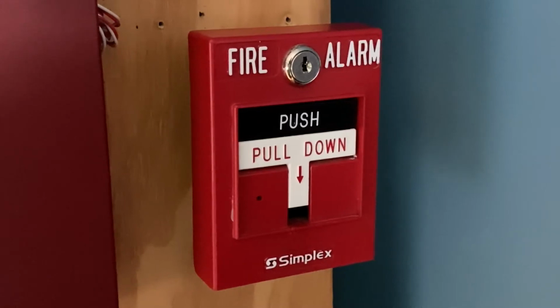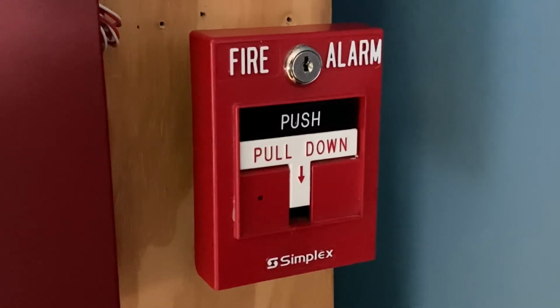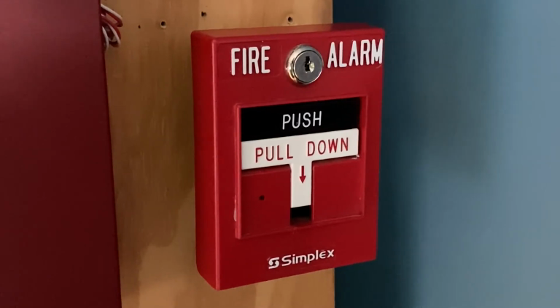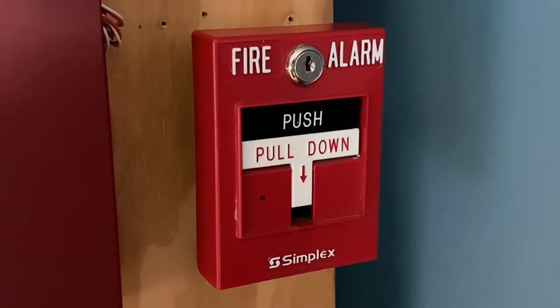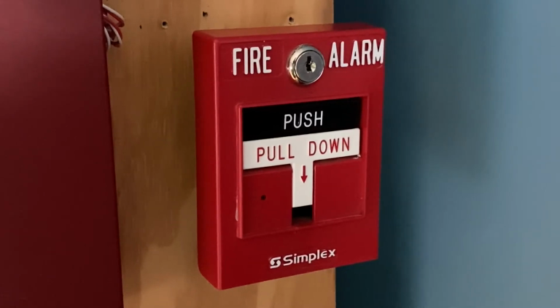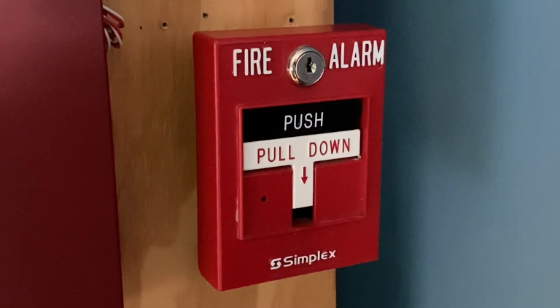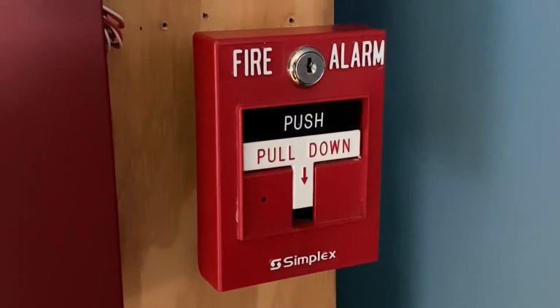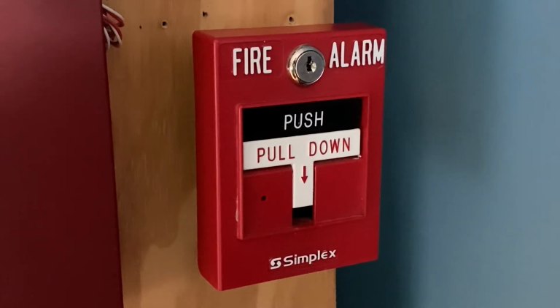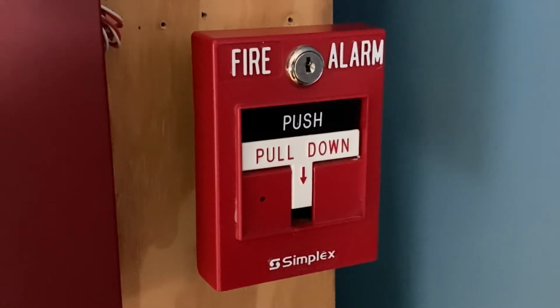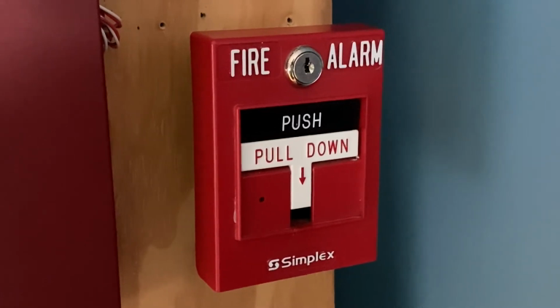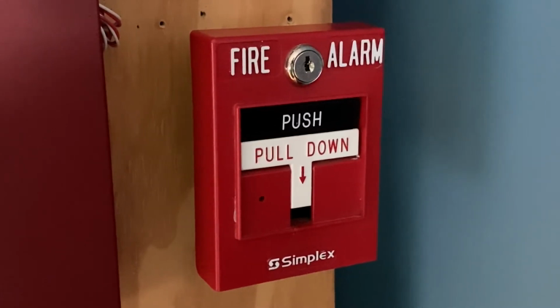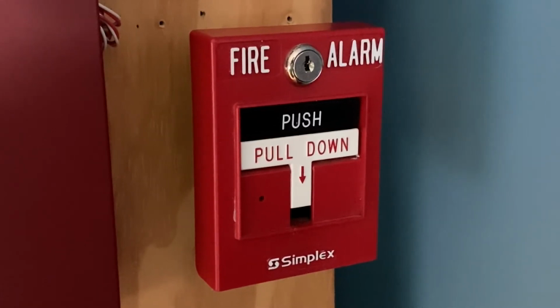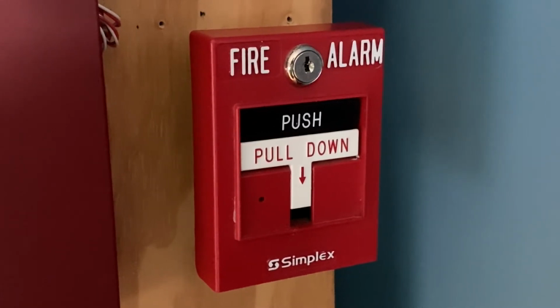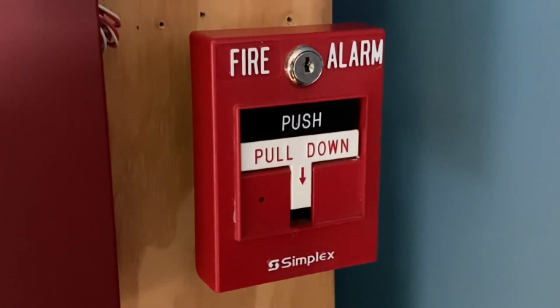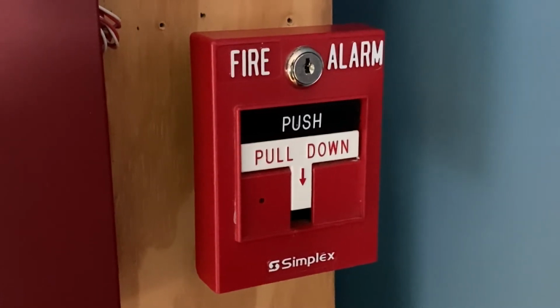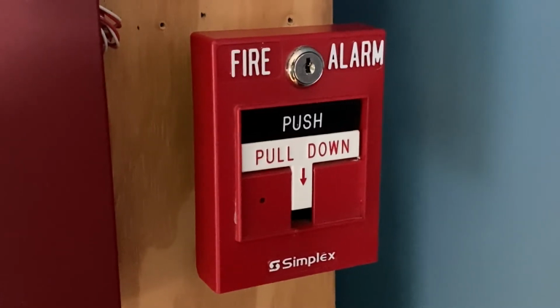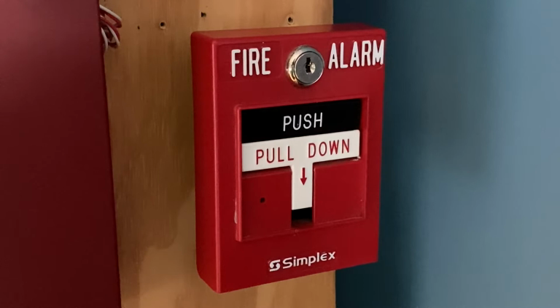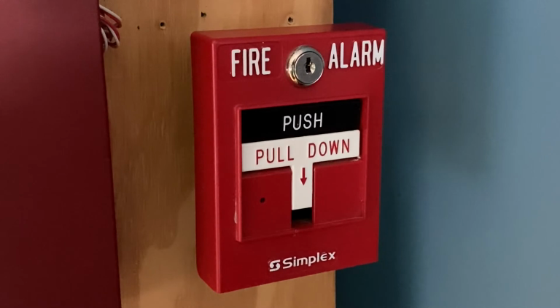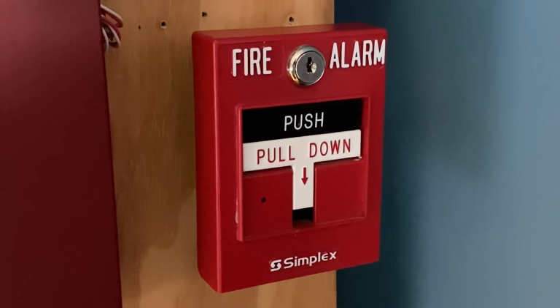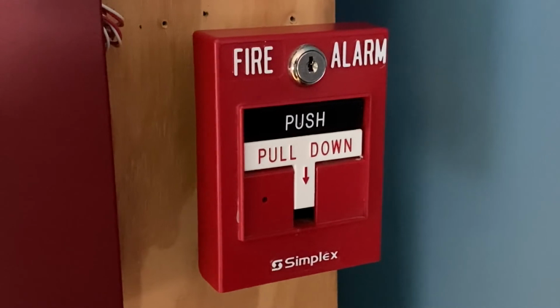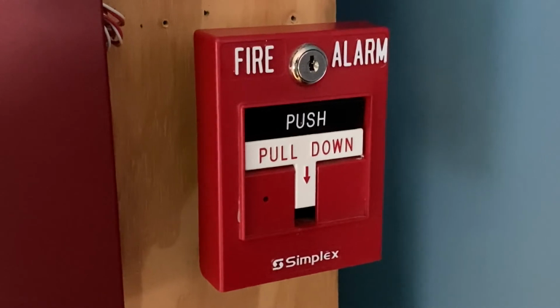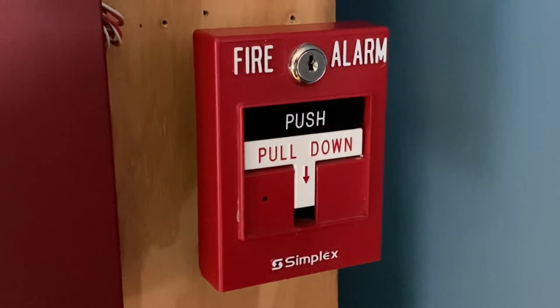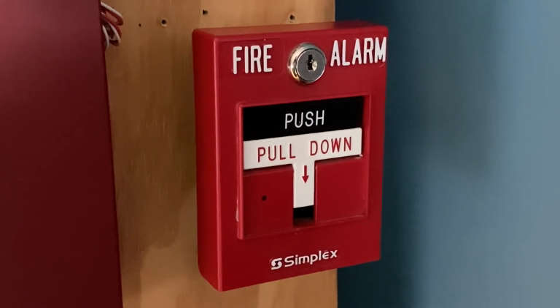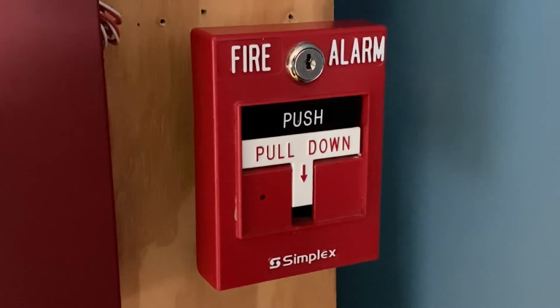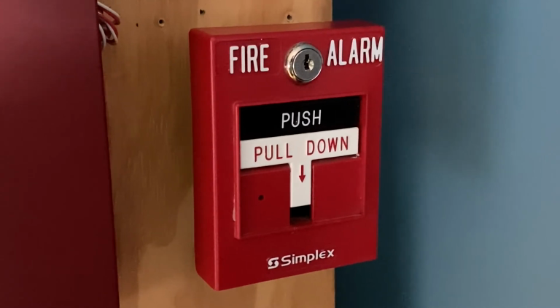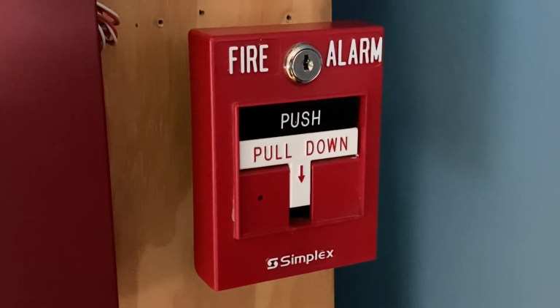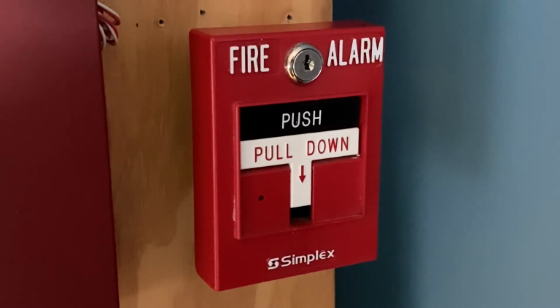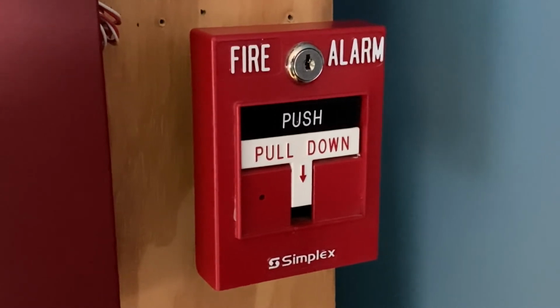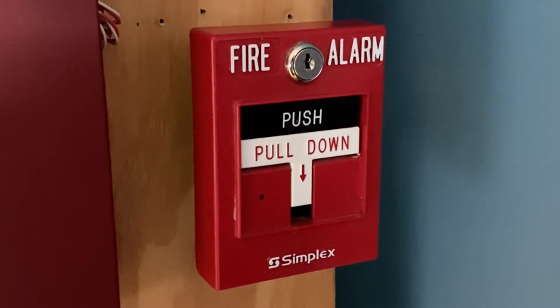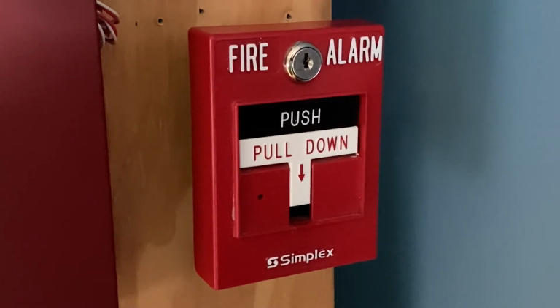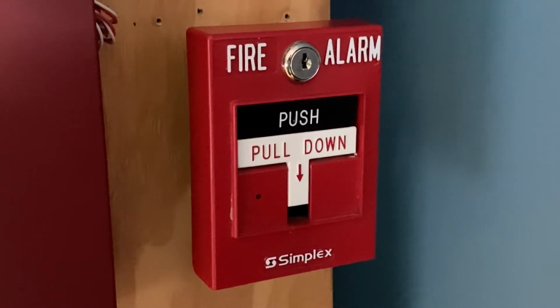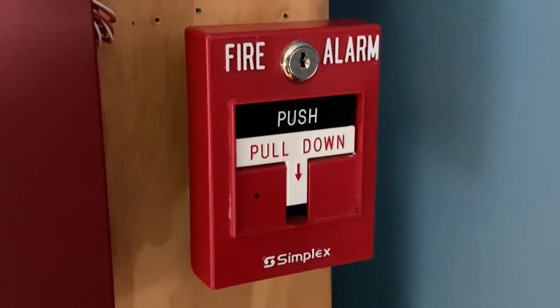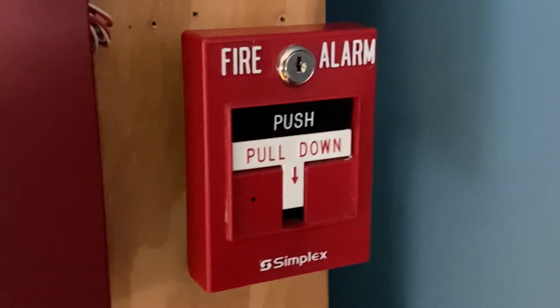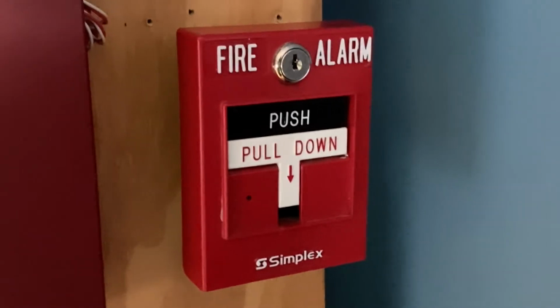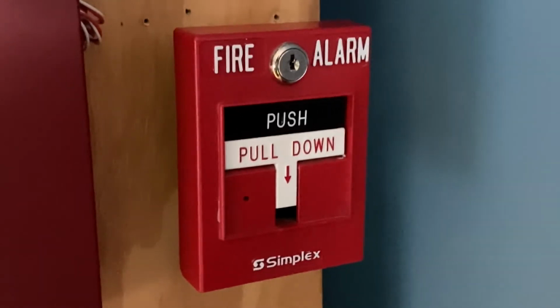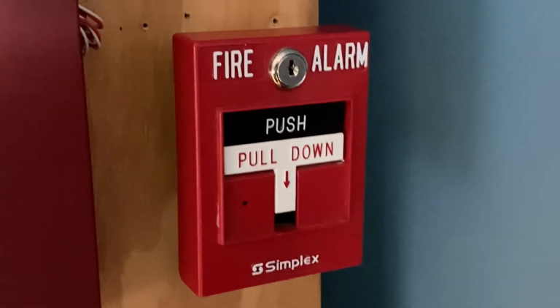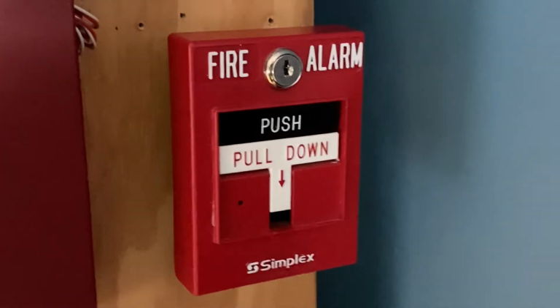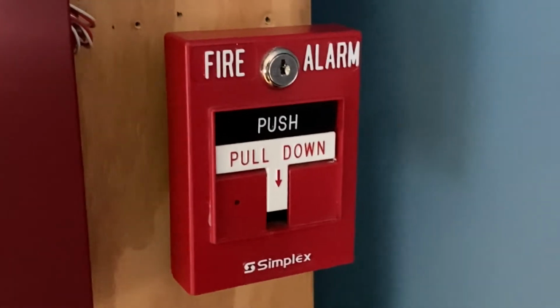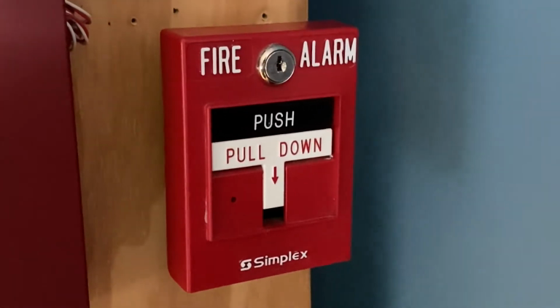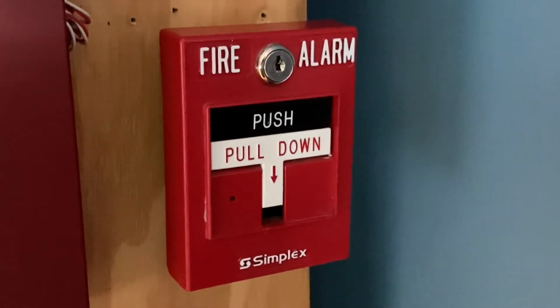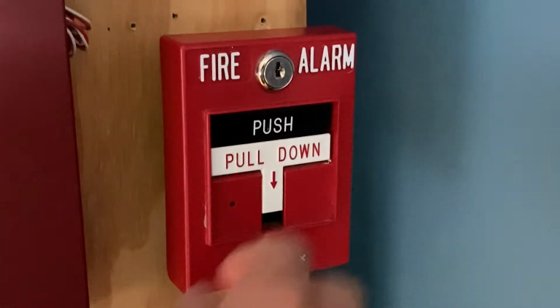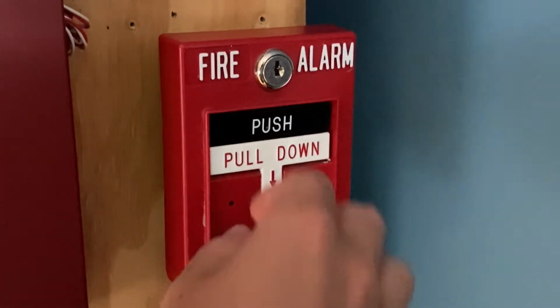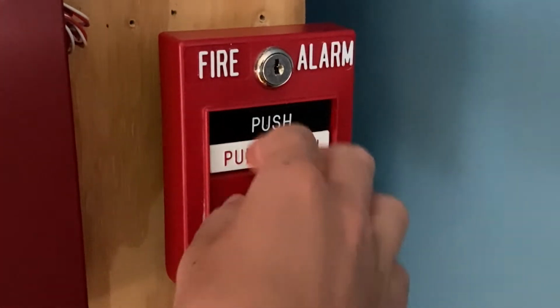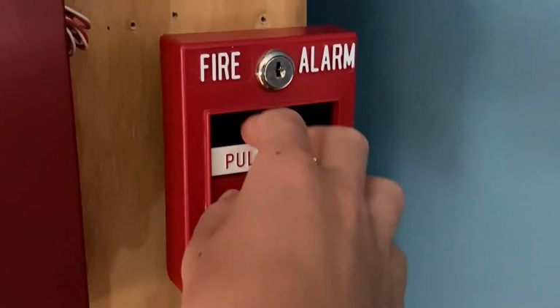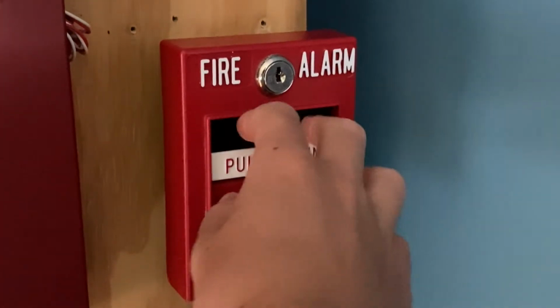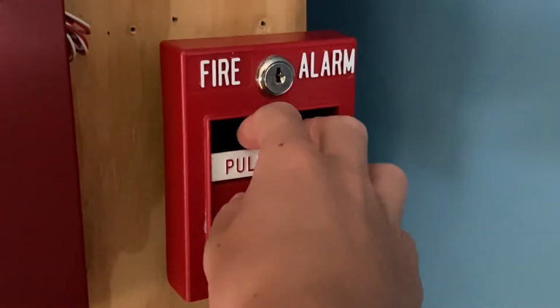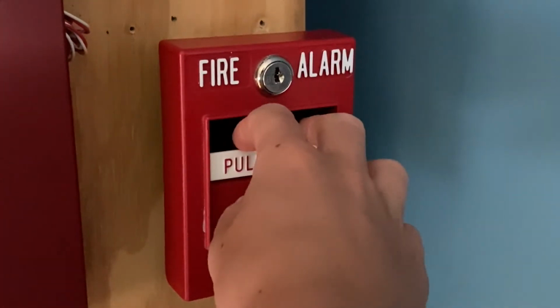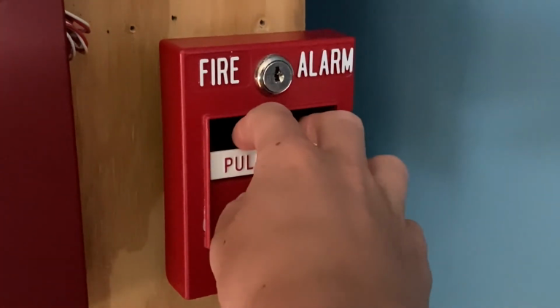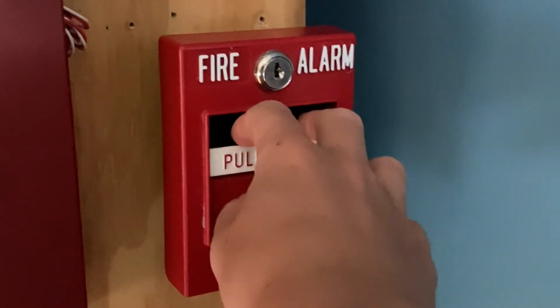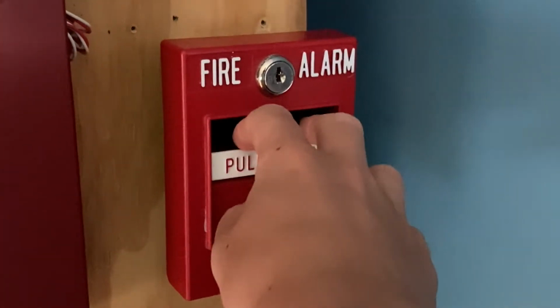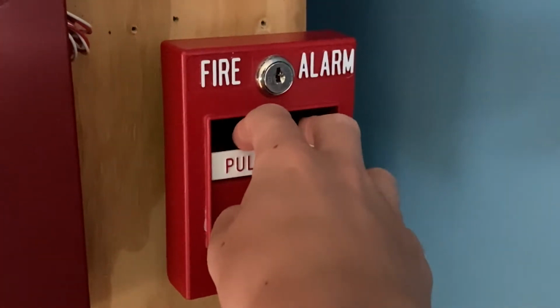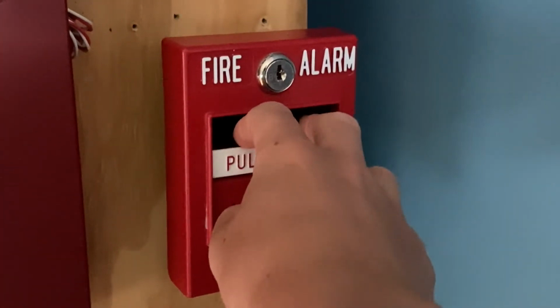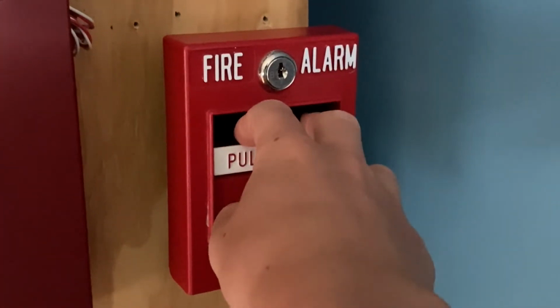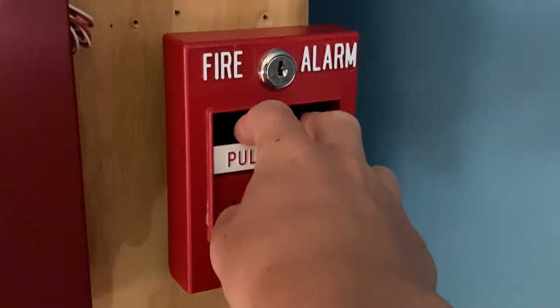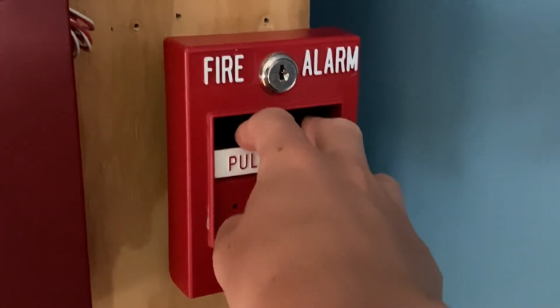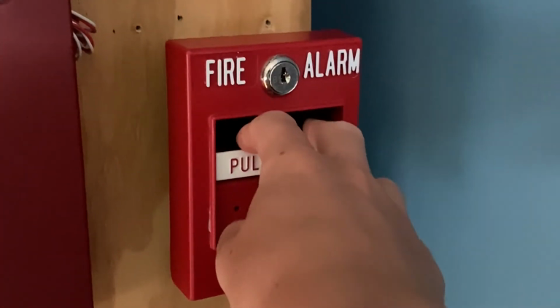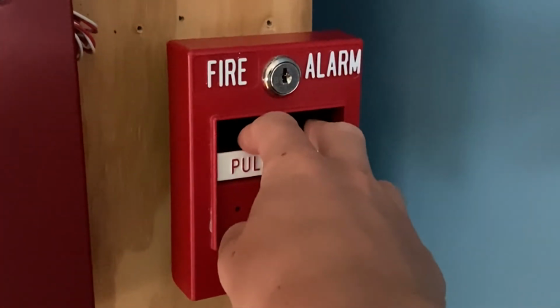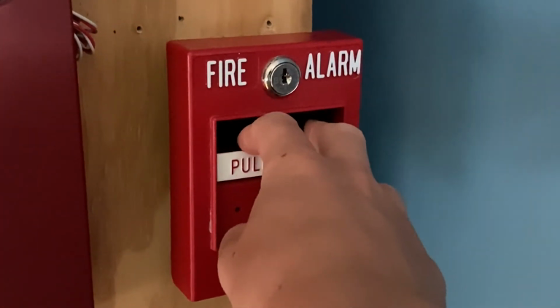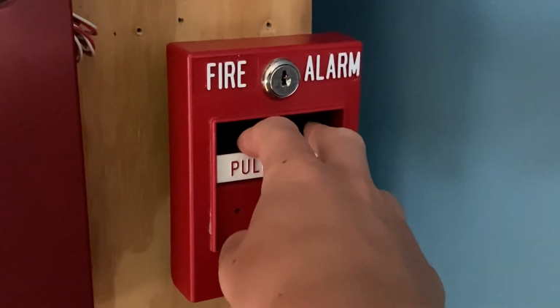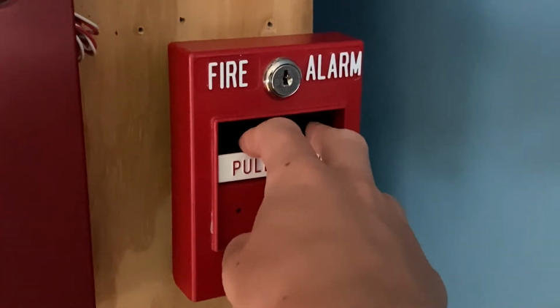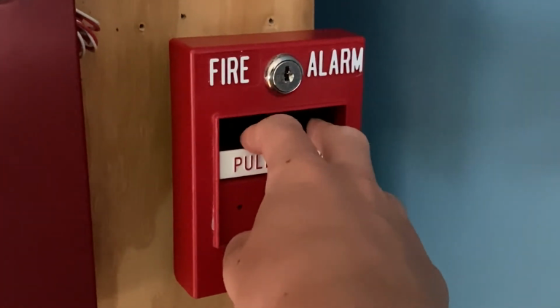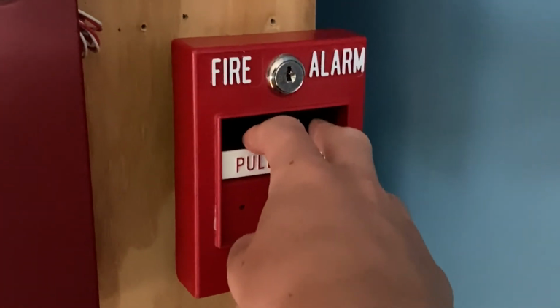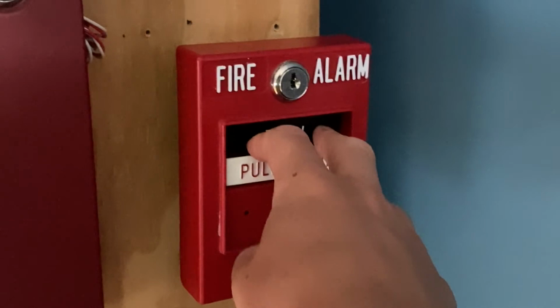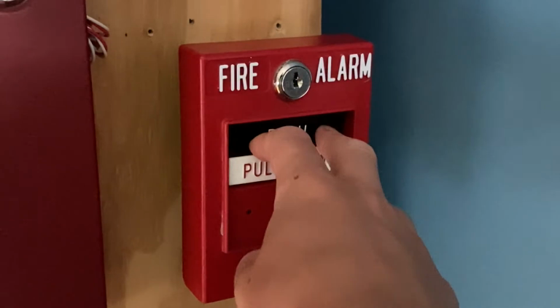Alright, to start off today's test I'm going to pull the Simplex dual action pull station. Here we go — three, two, one.